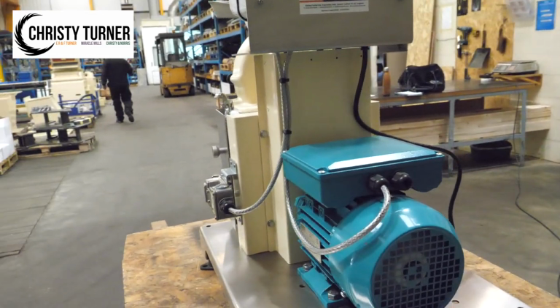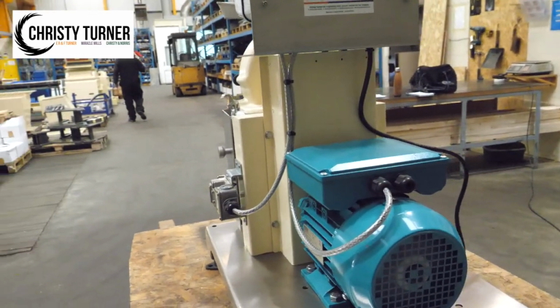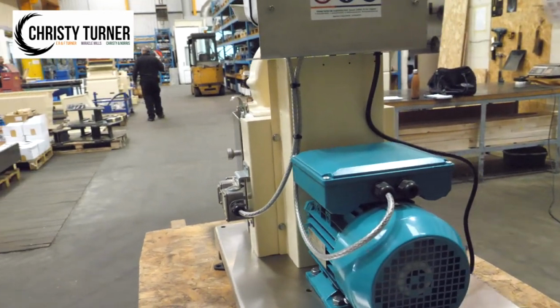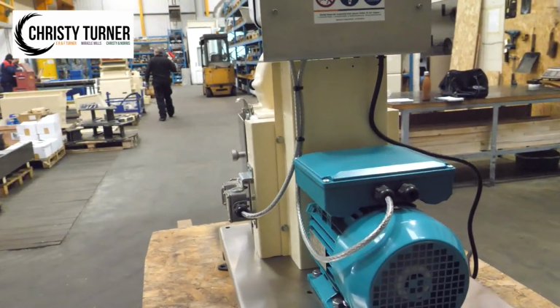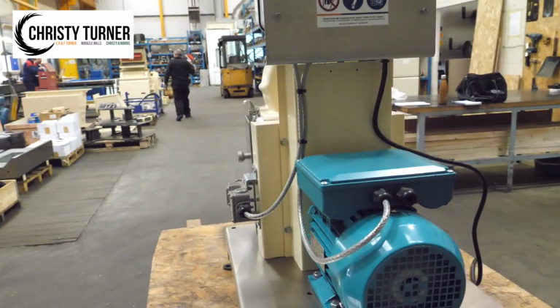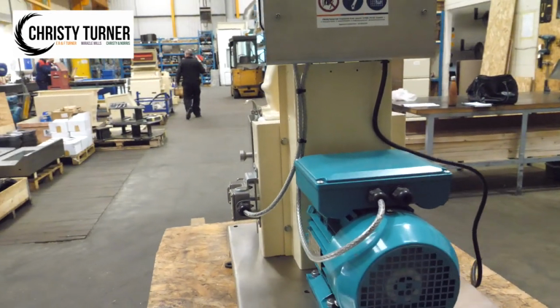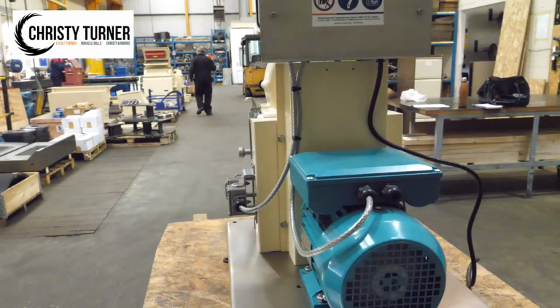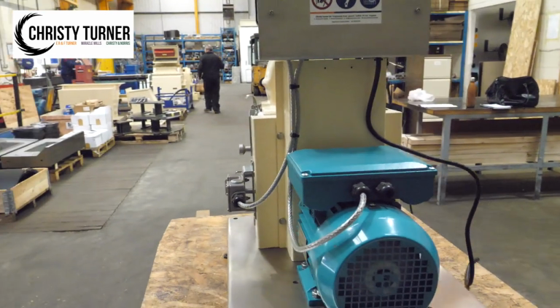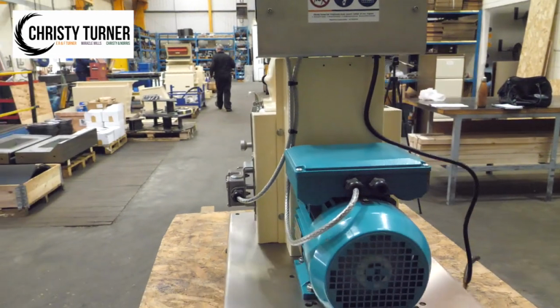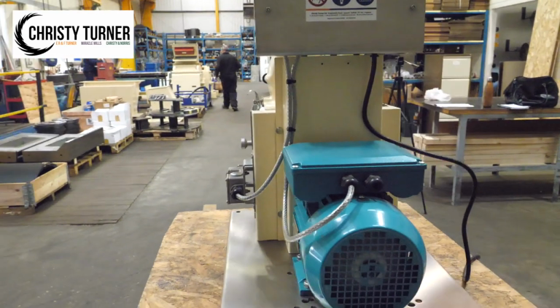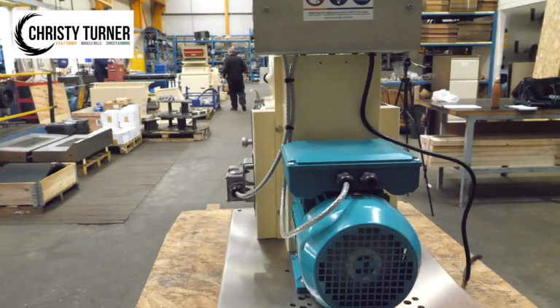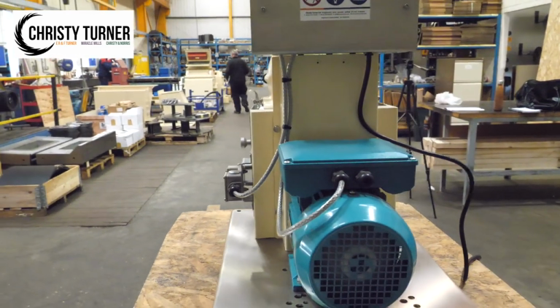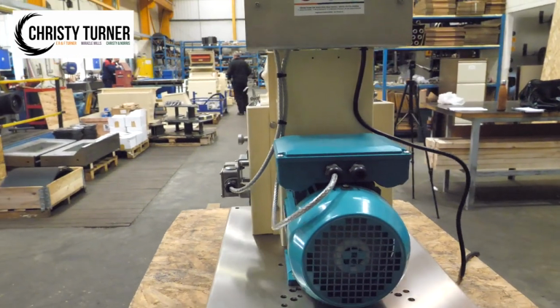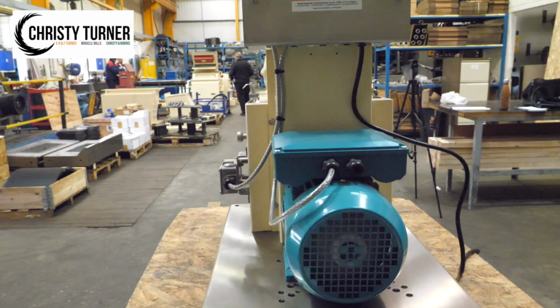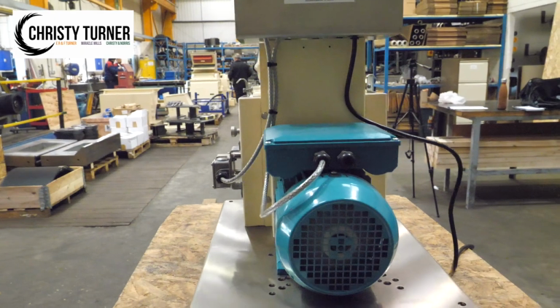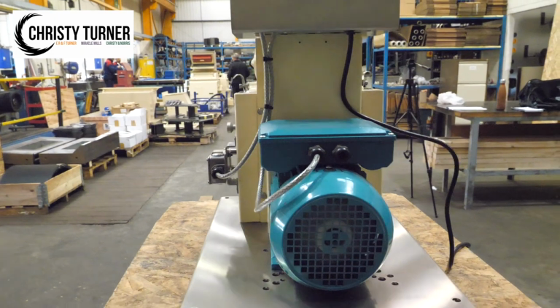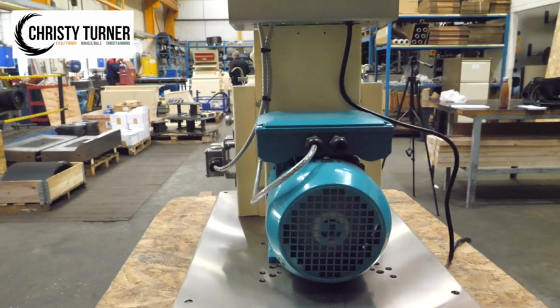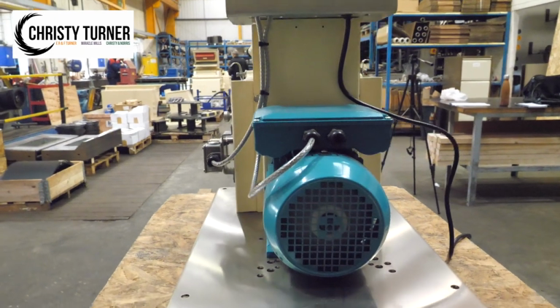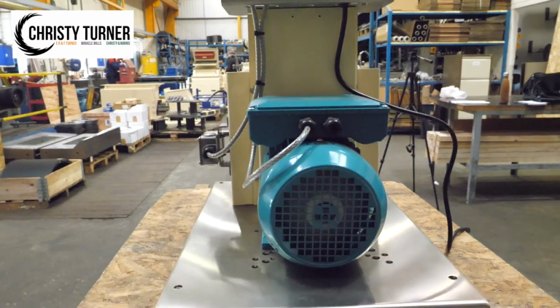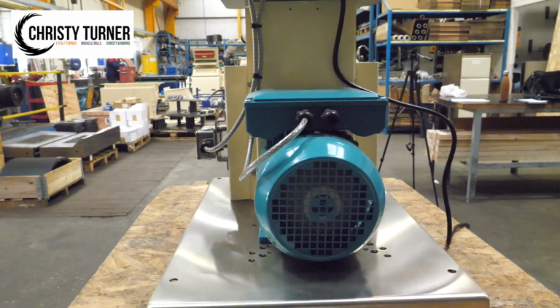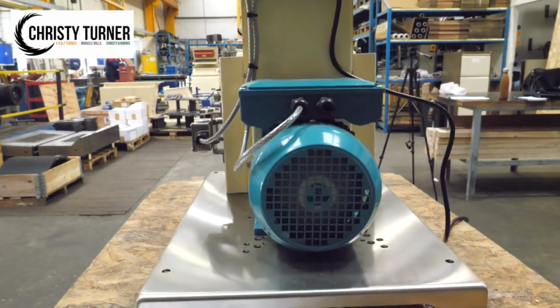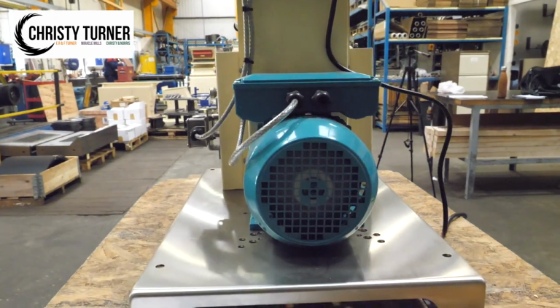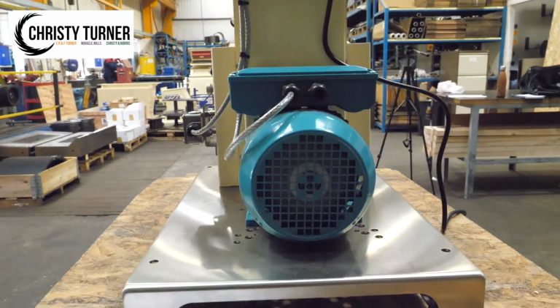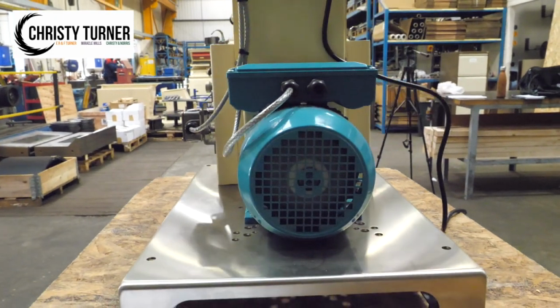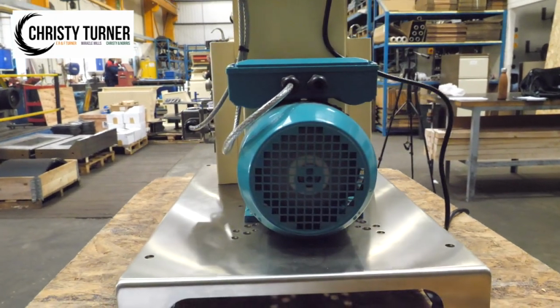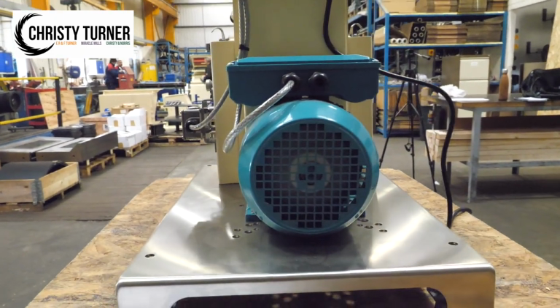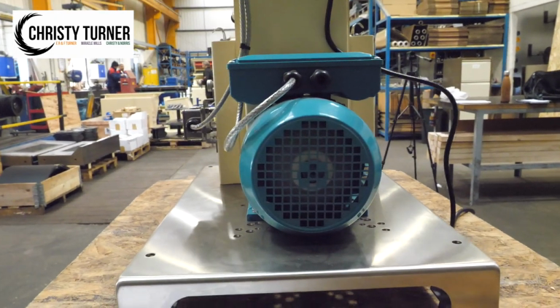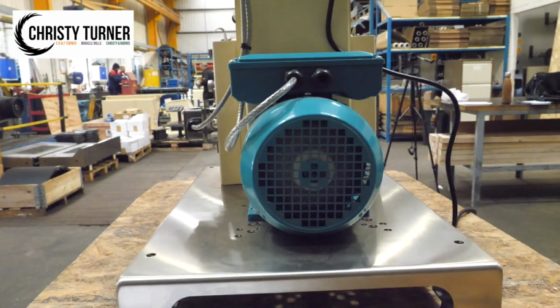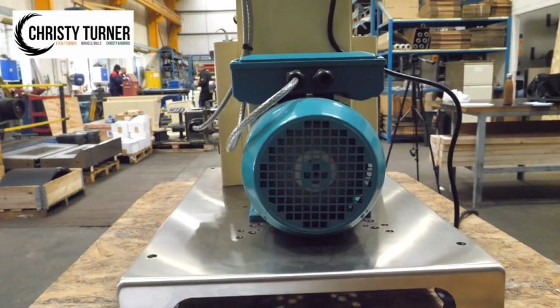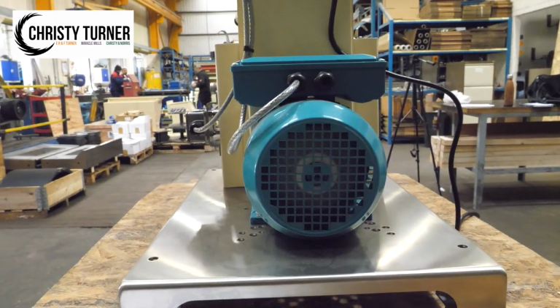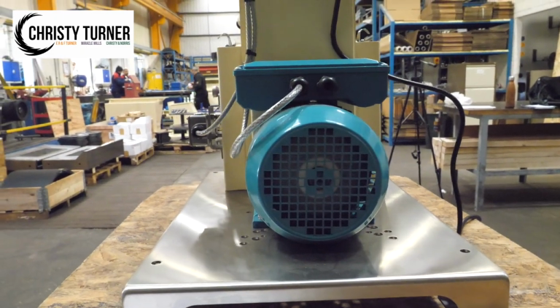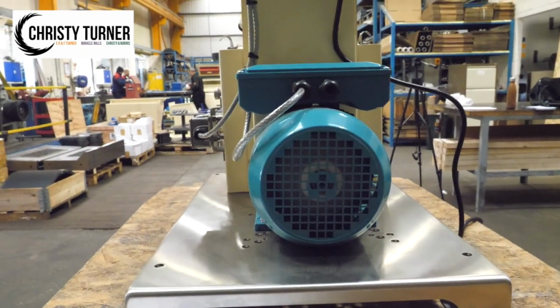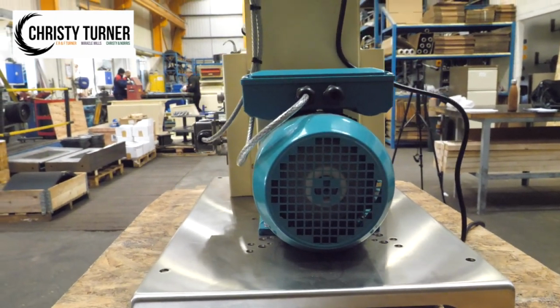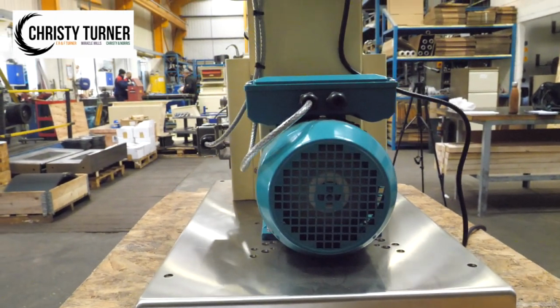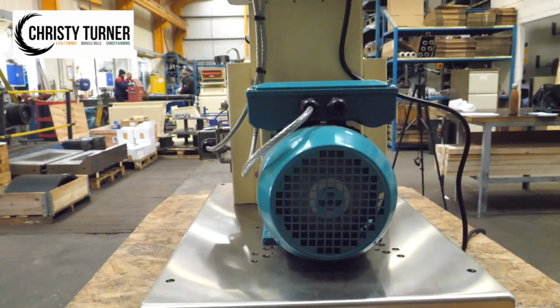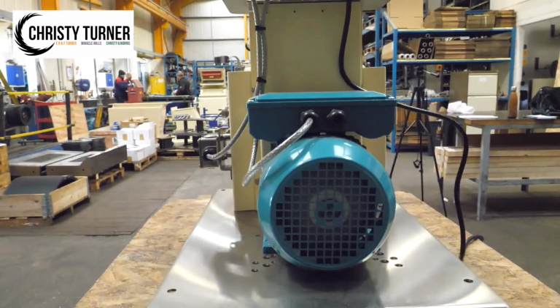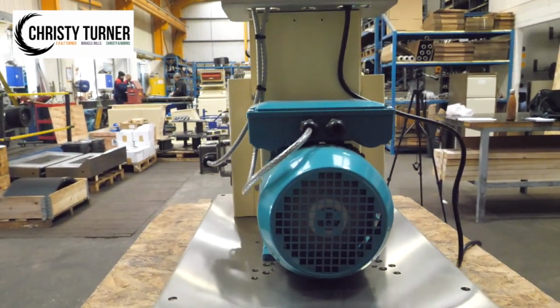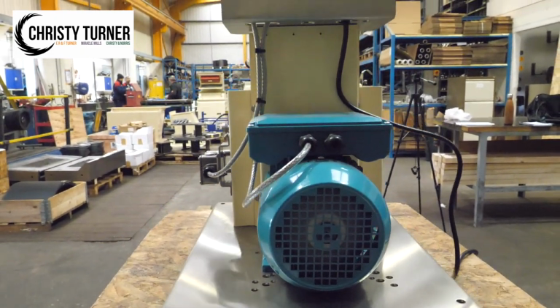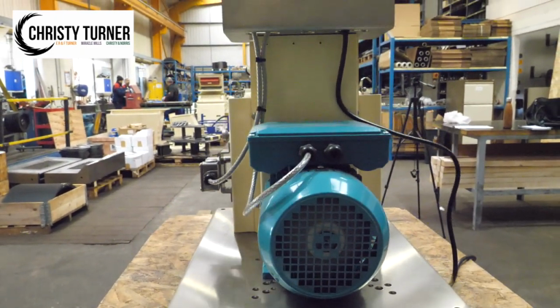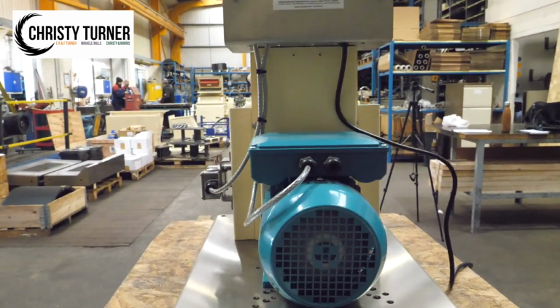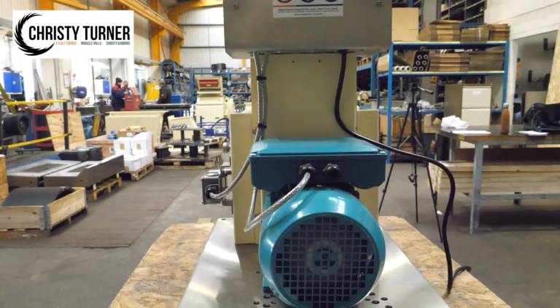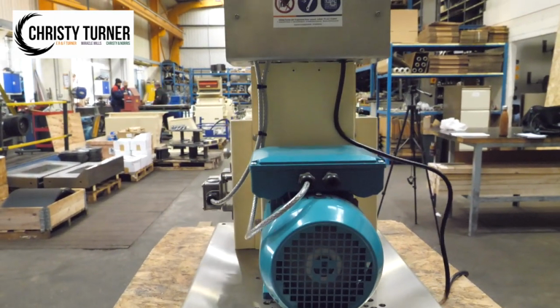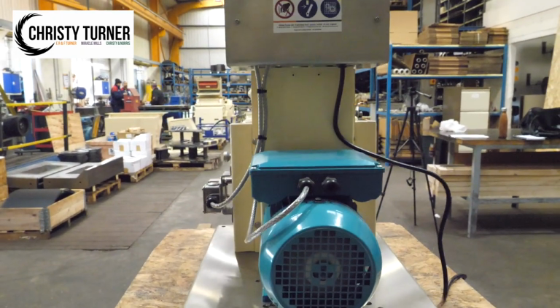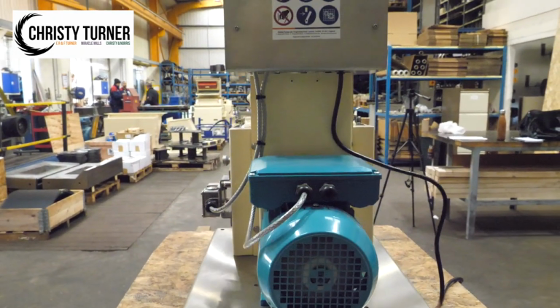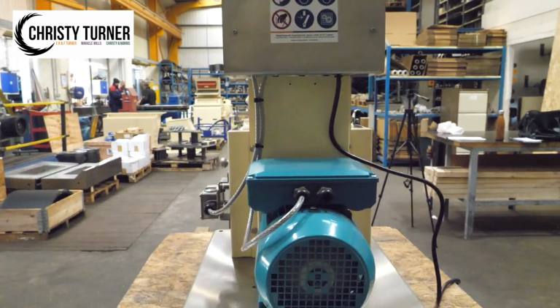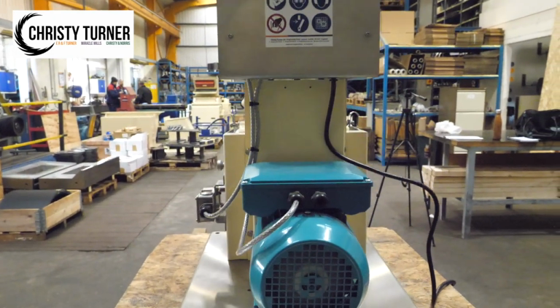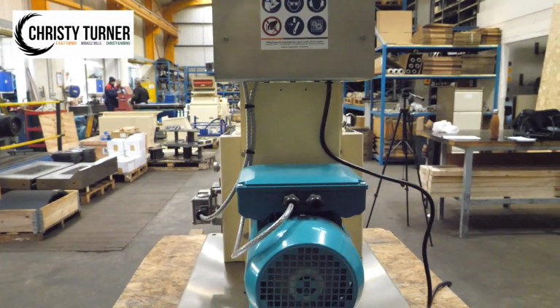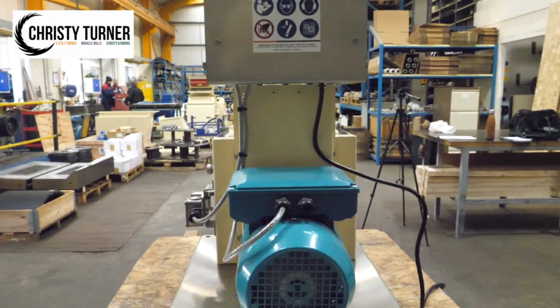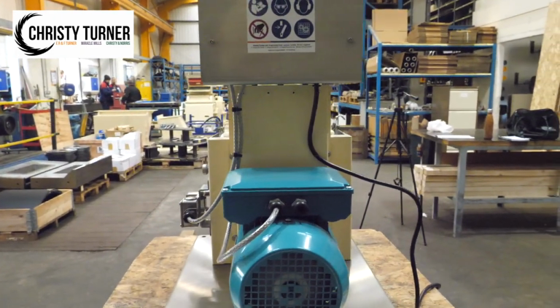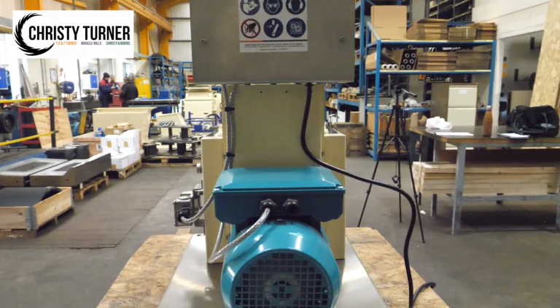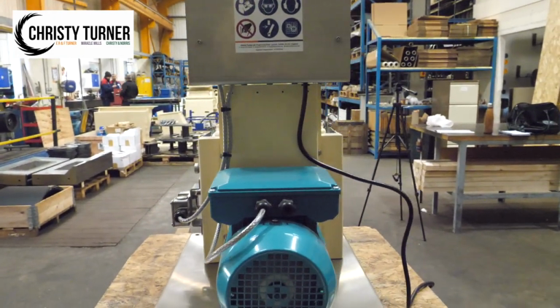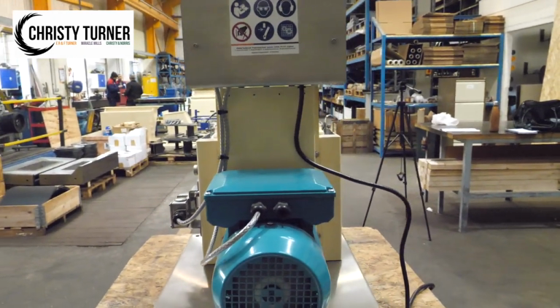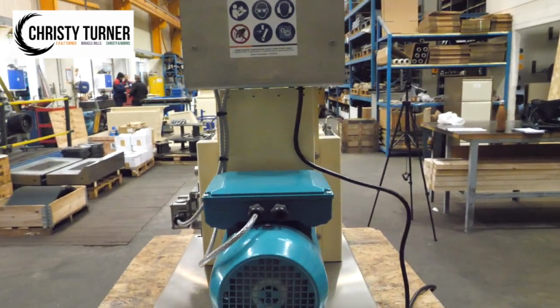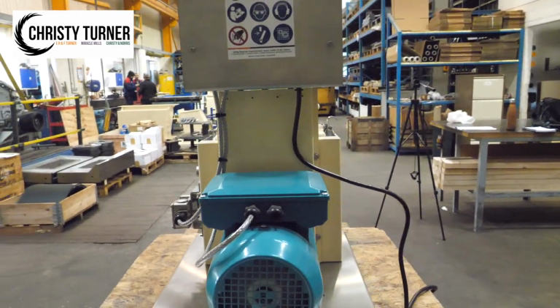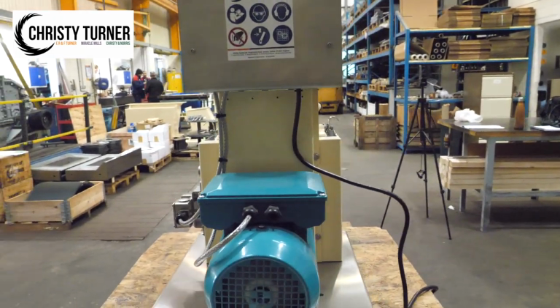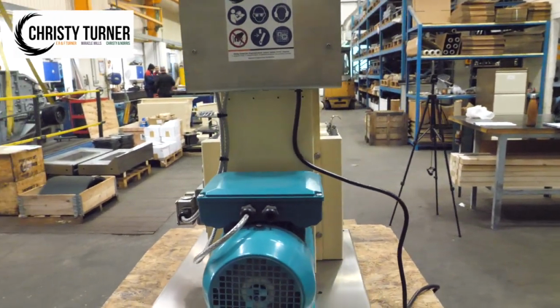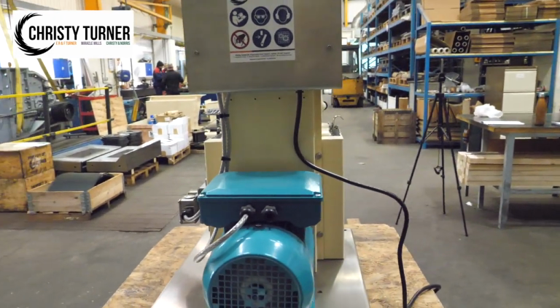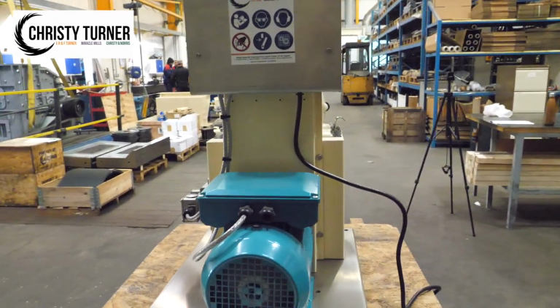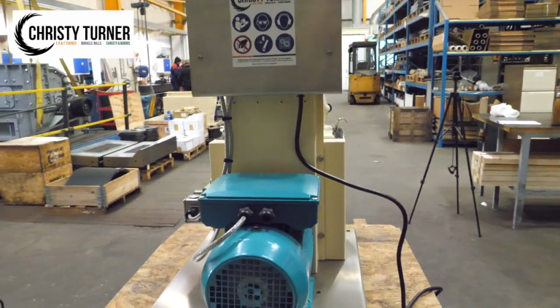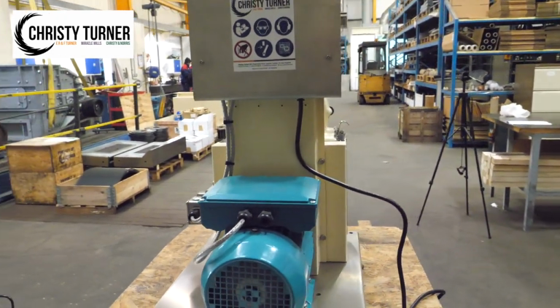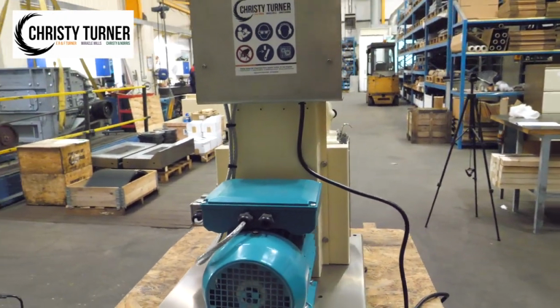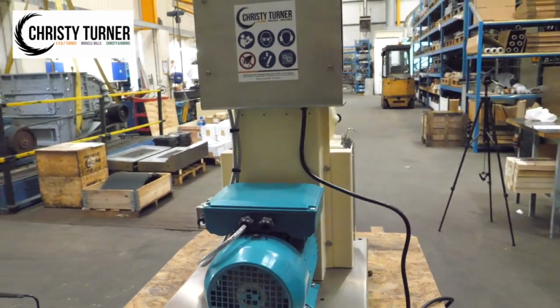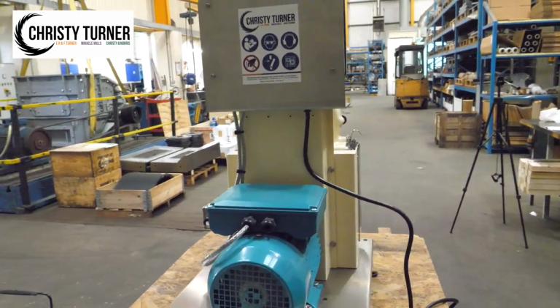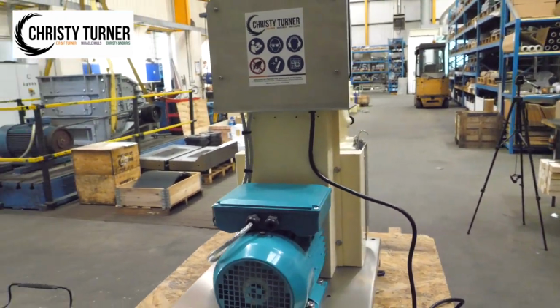The lab mill is delivered on a stainless steel plinth to minimise vibration and lend itself perfectly to laboratory conditions.